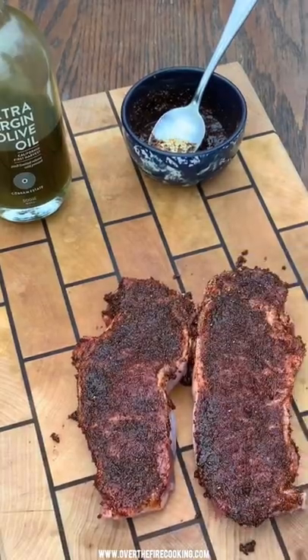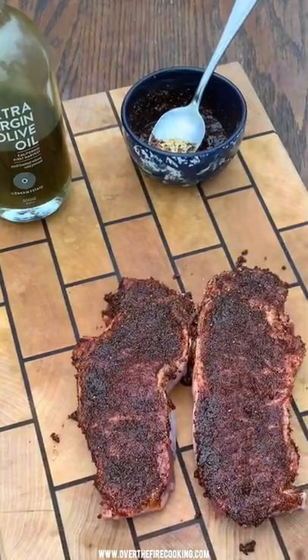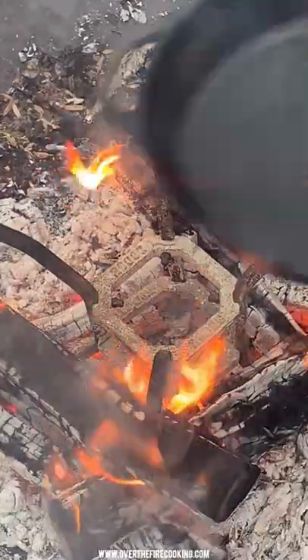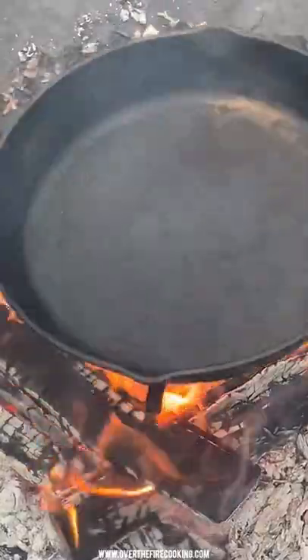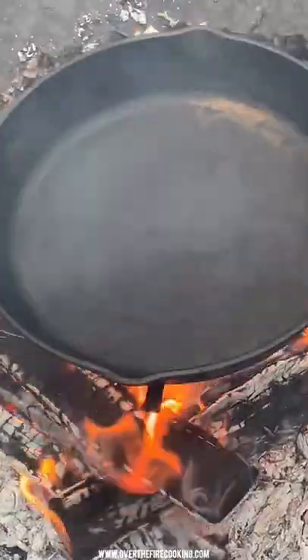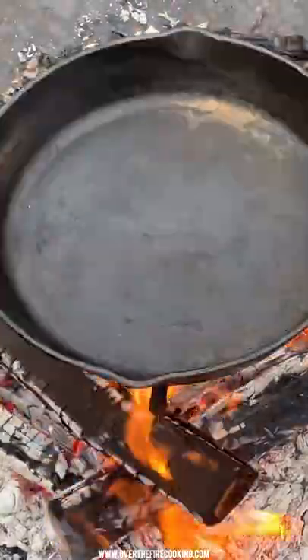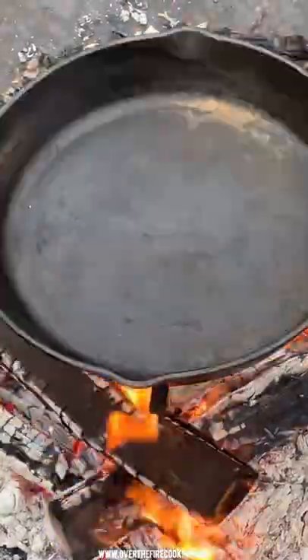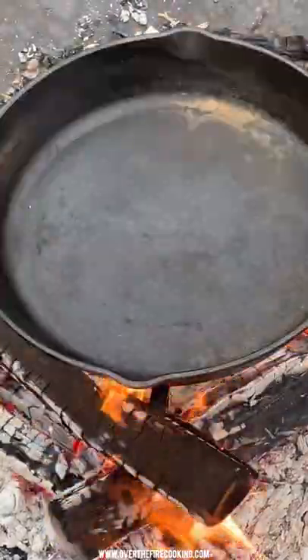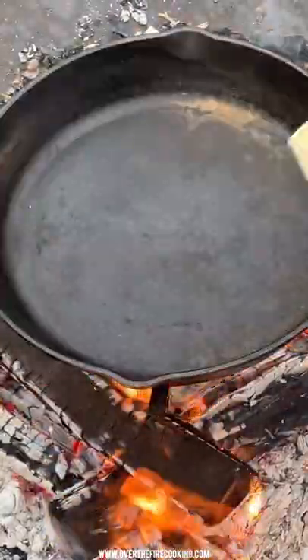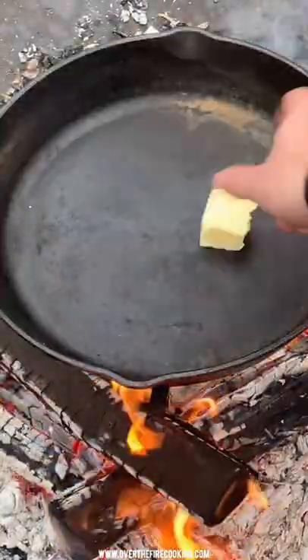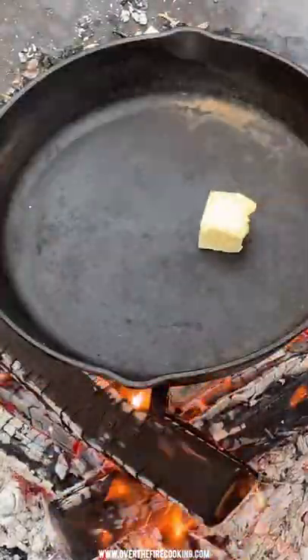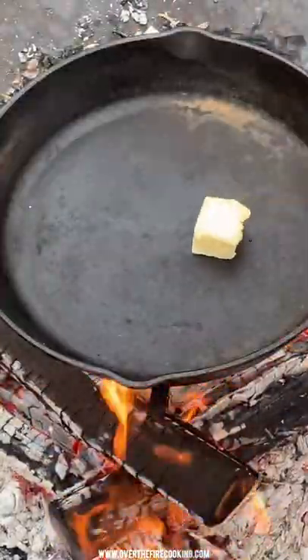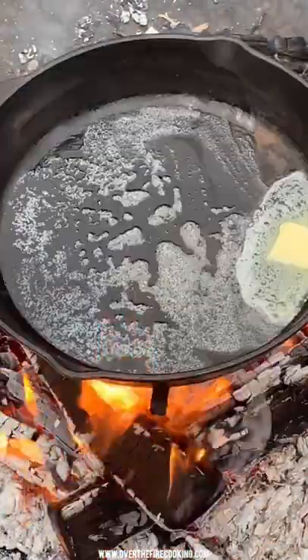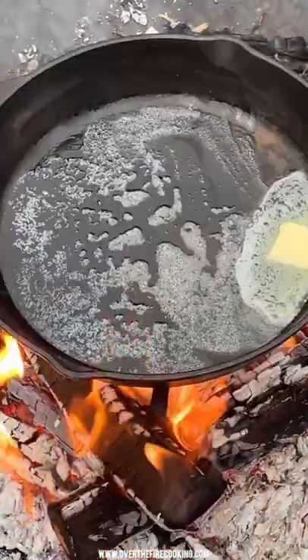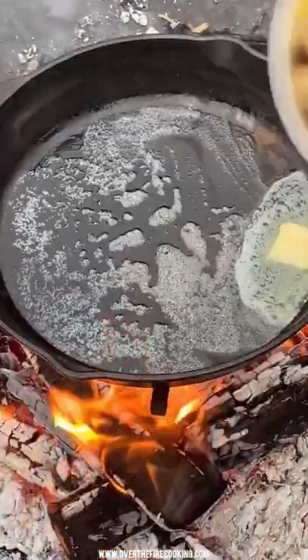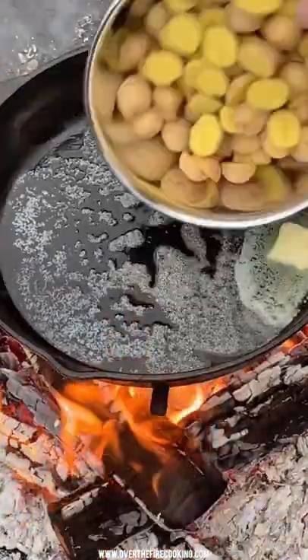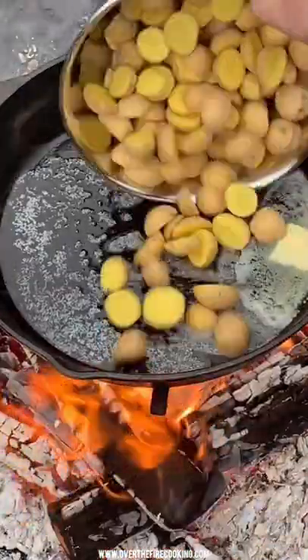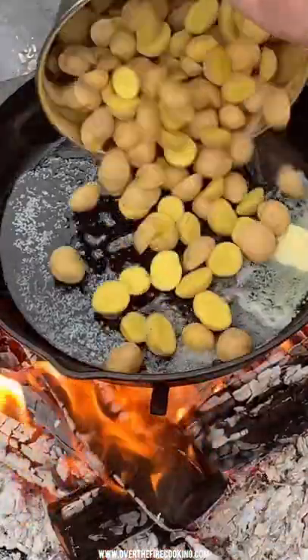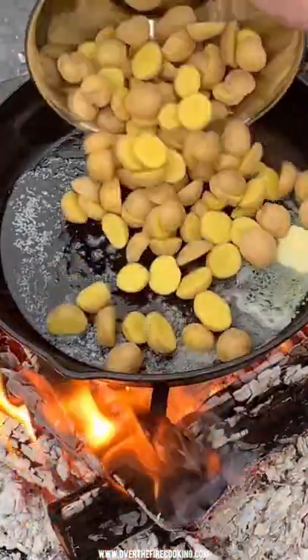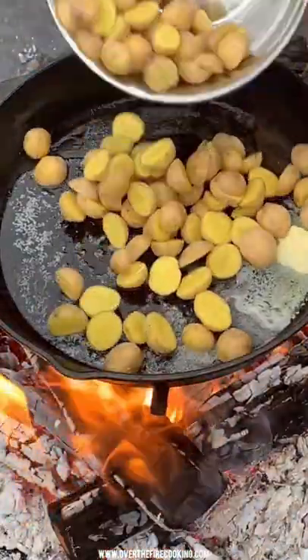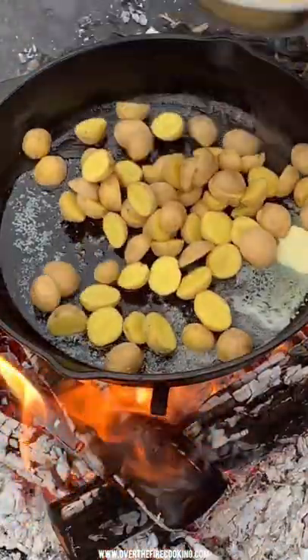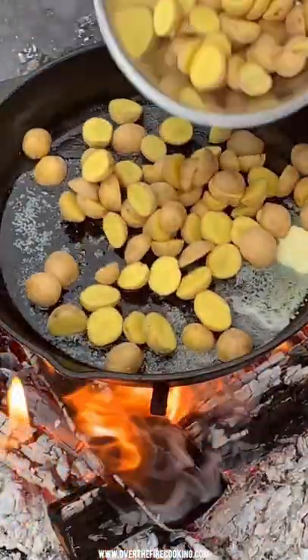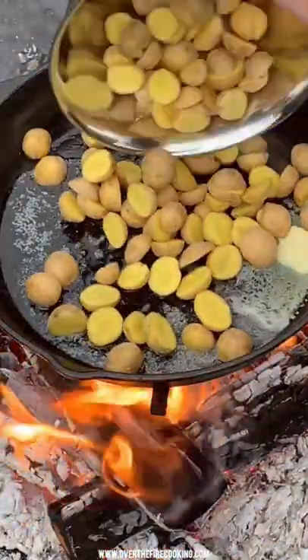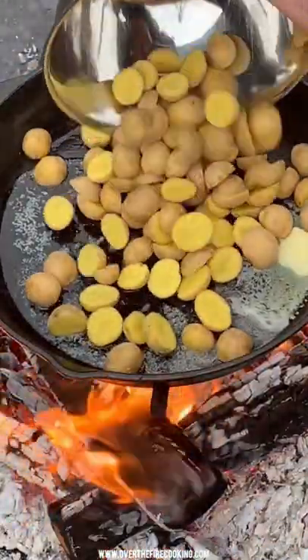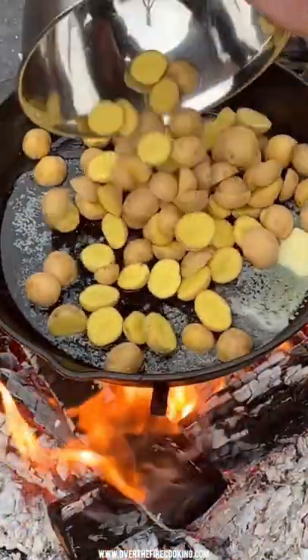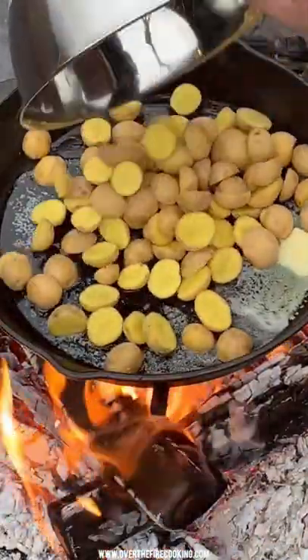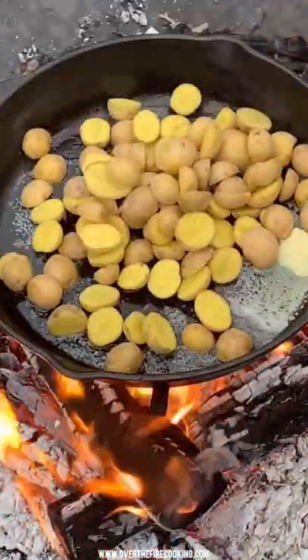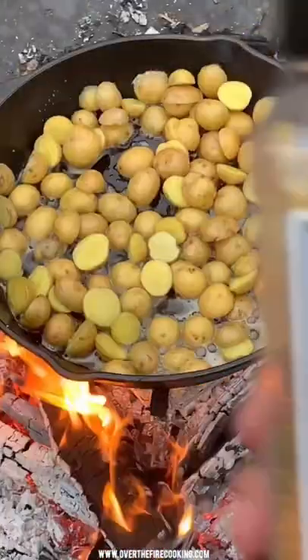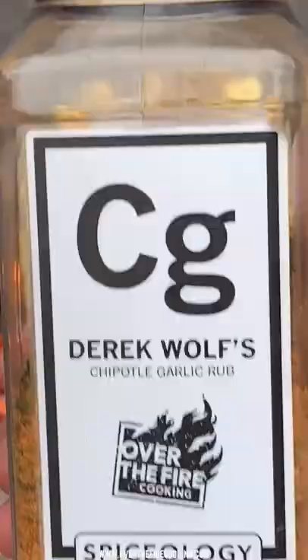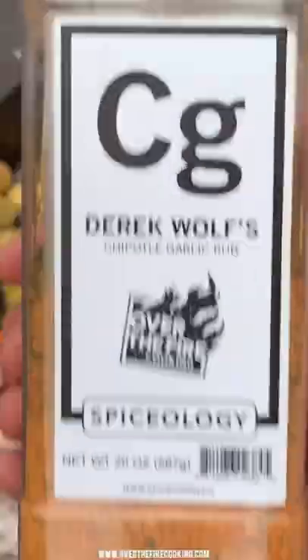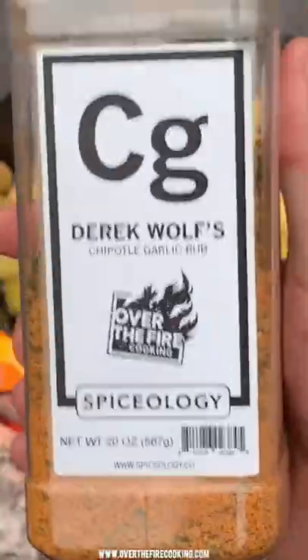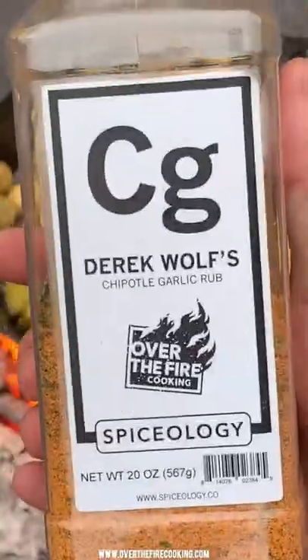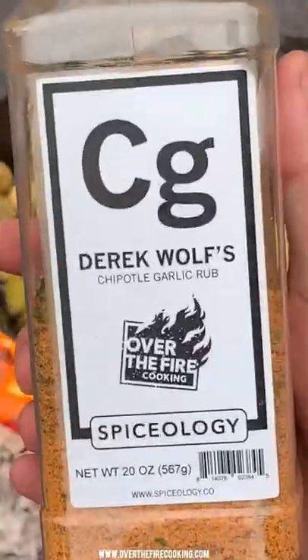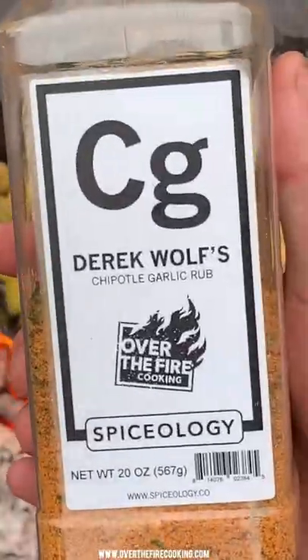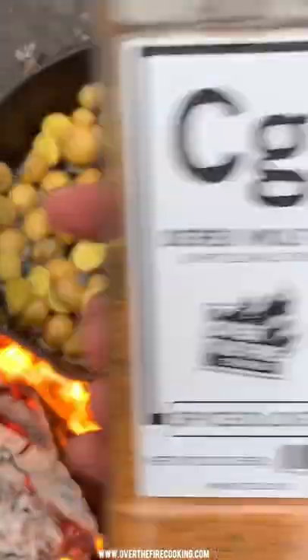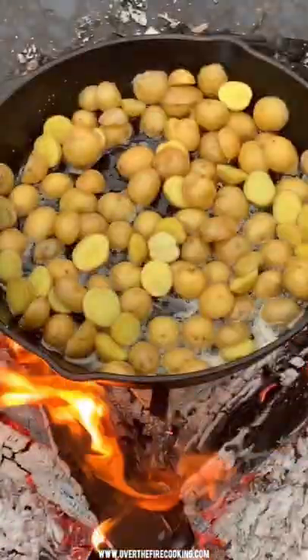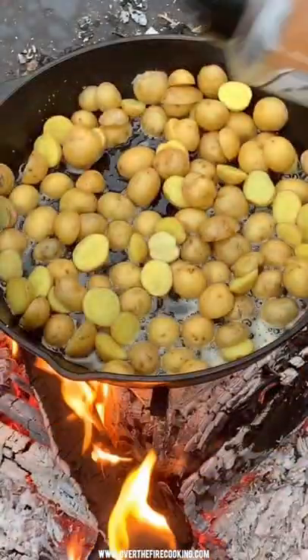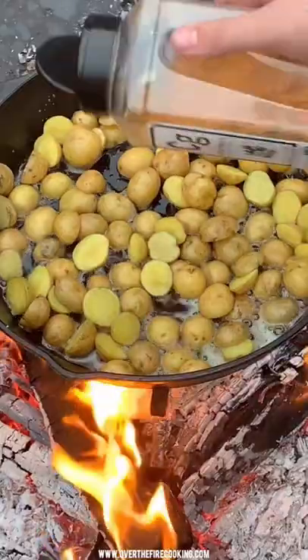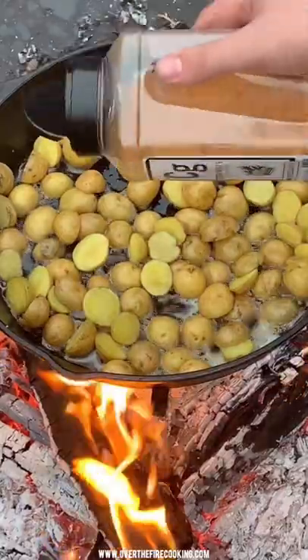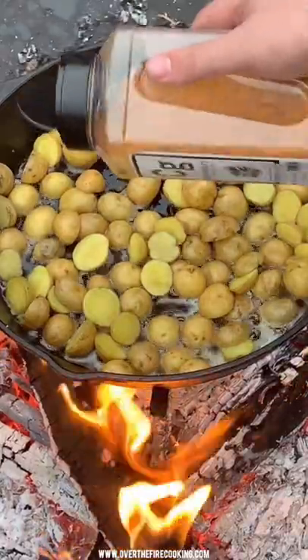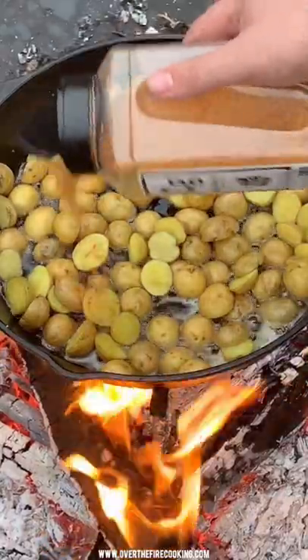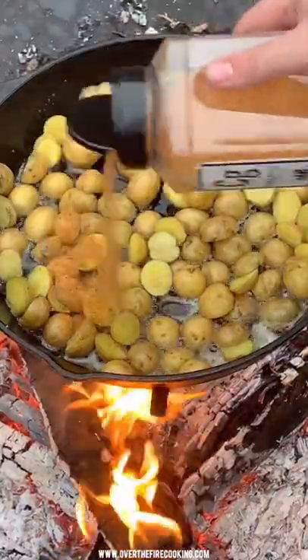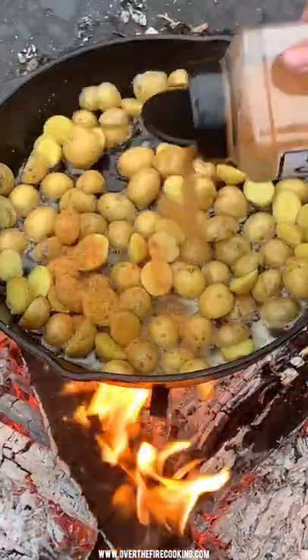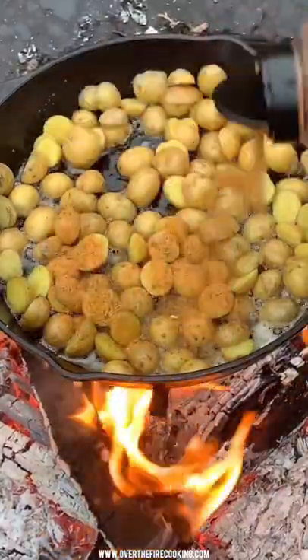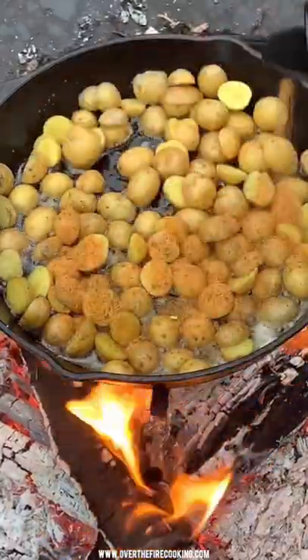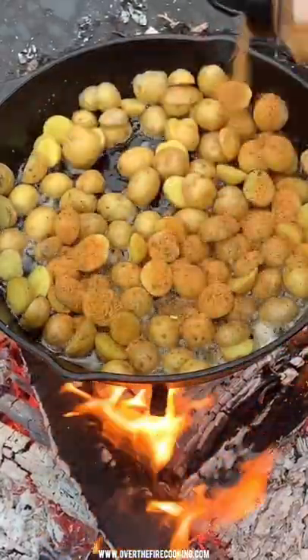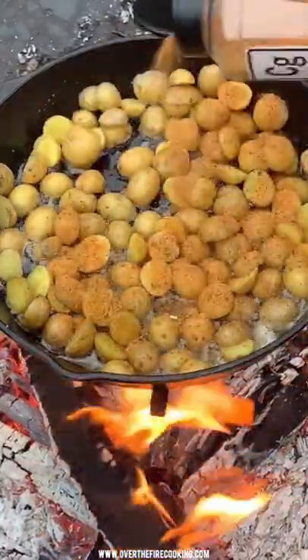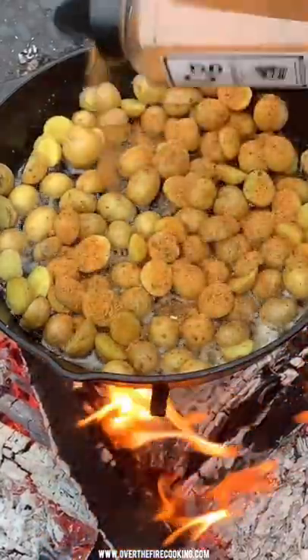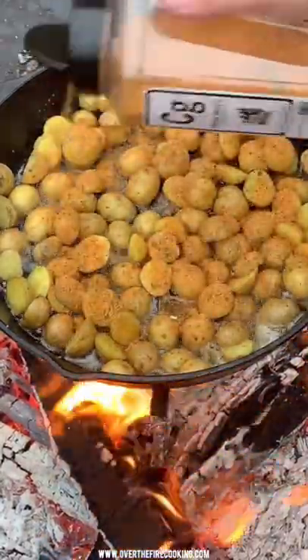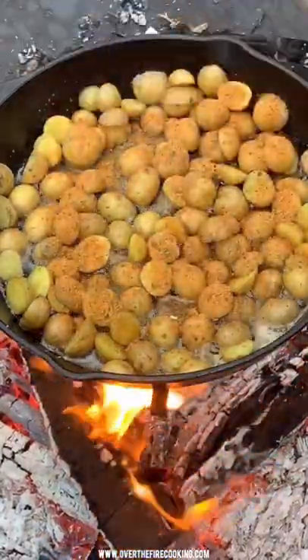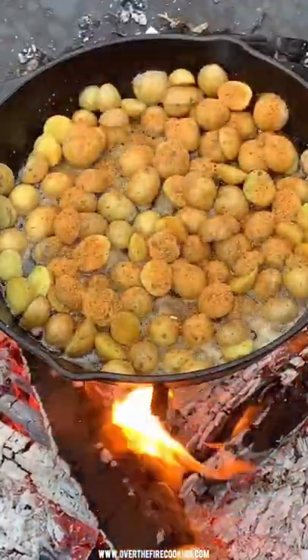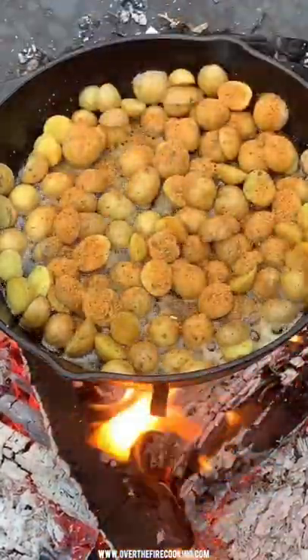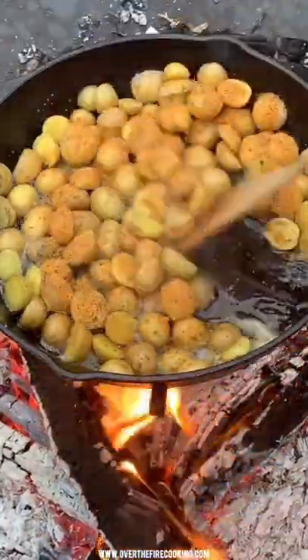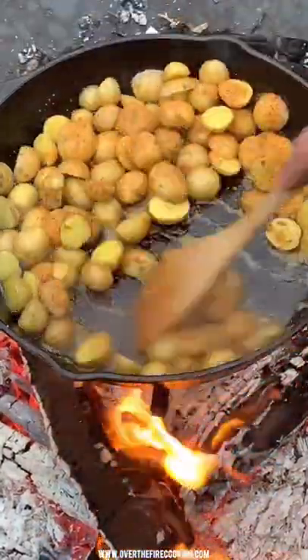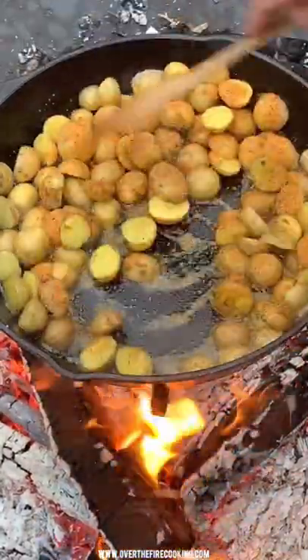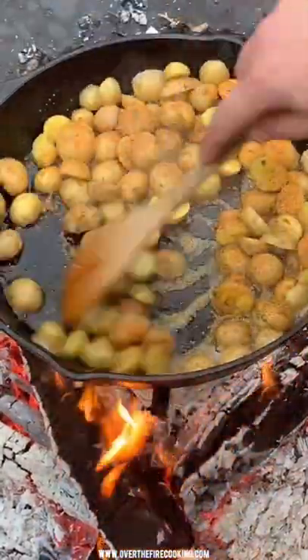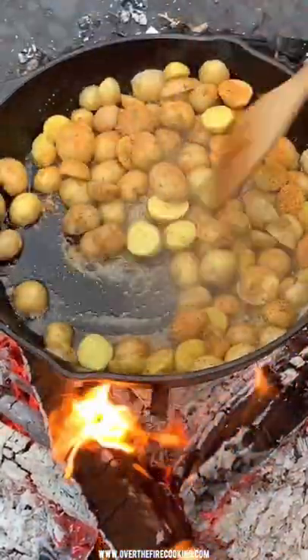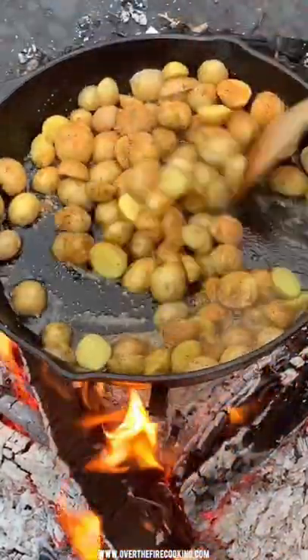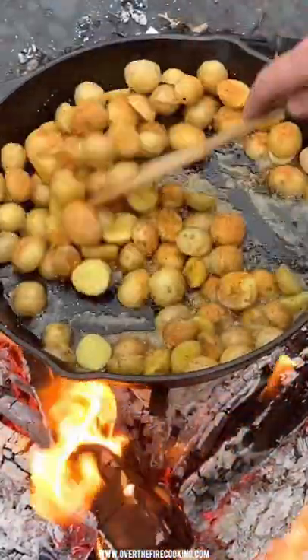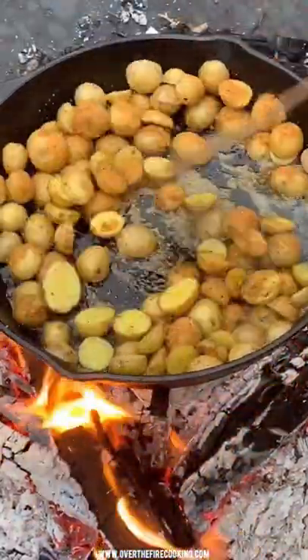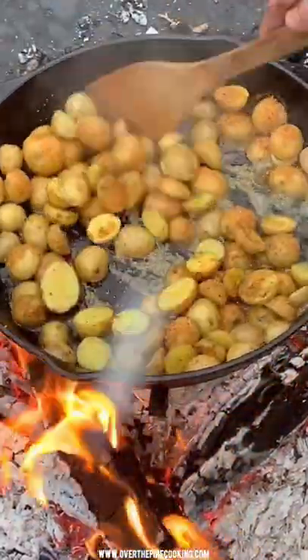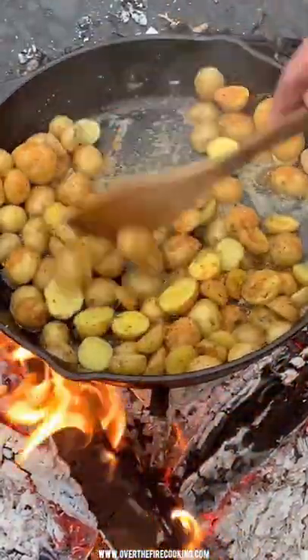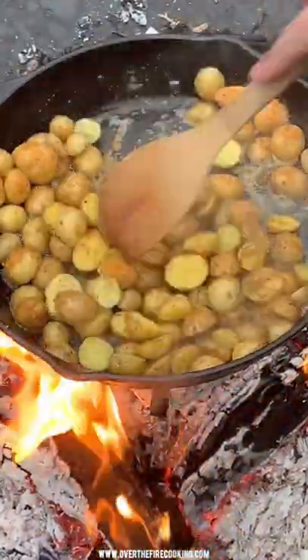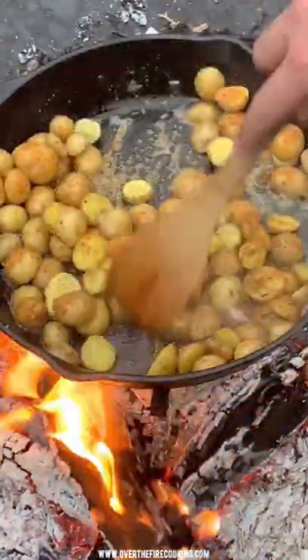Next we're going to preheat our skillet over the fire with a little bit of butter and add in the potatoes along with some seasoning. I'm using my chipotle garlic seasoning.